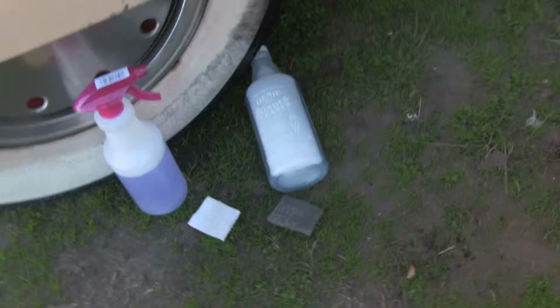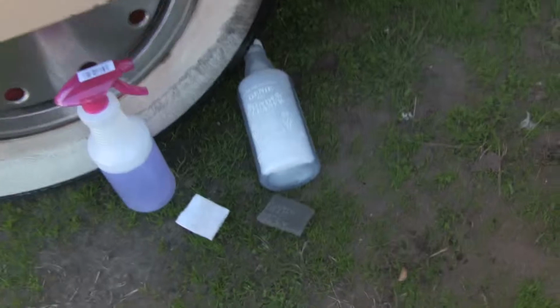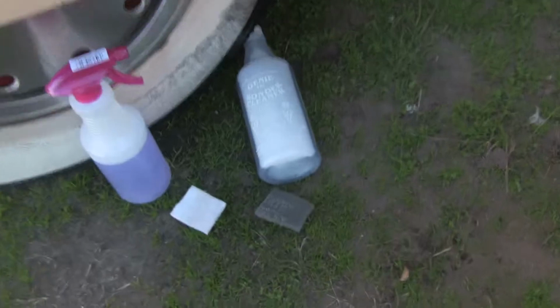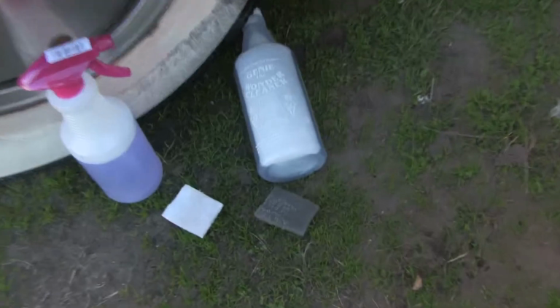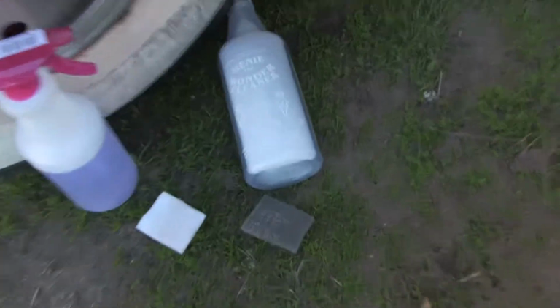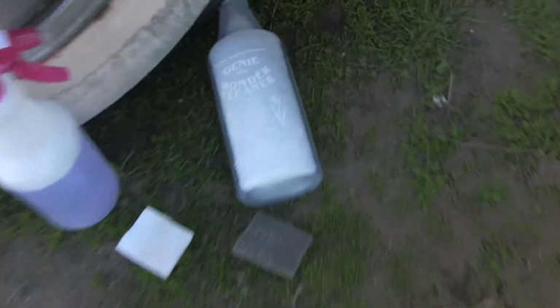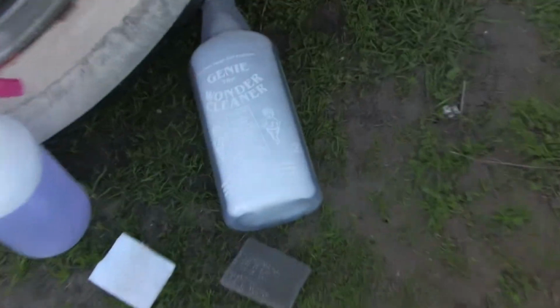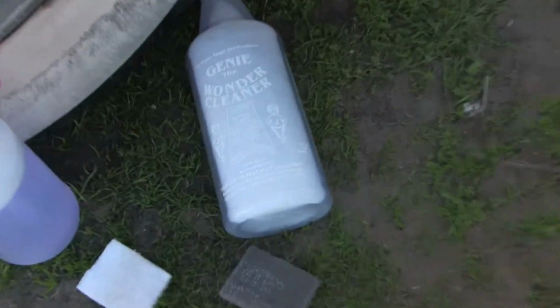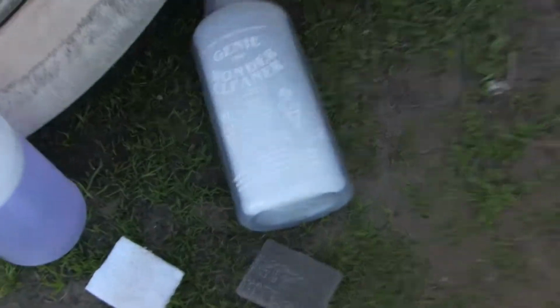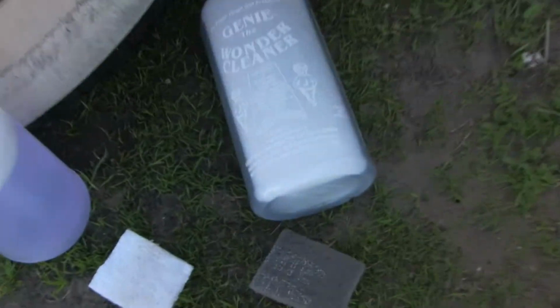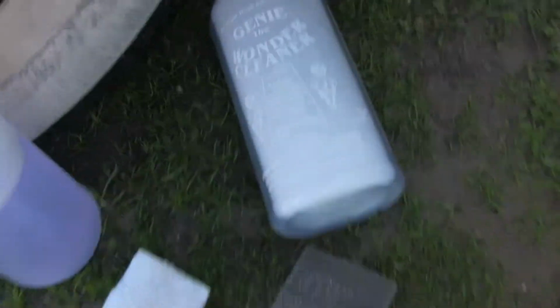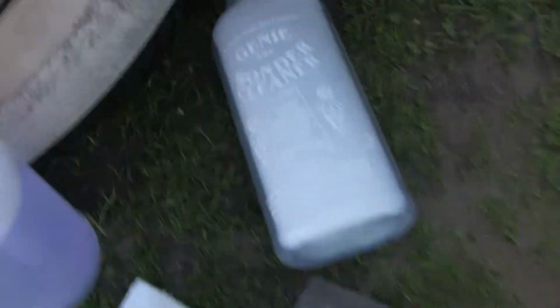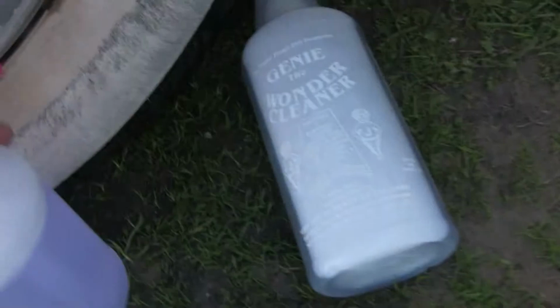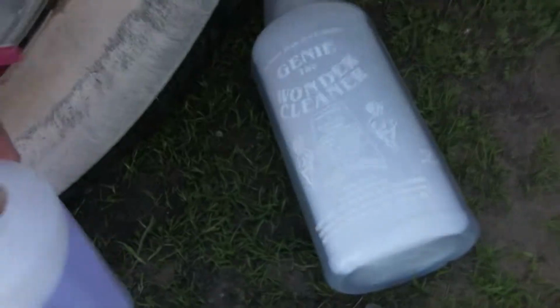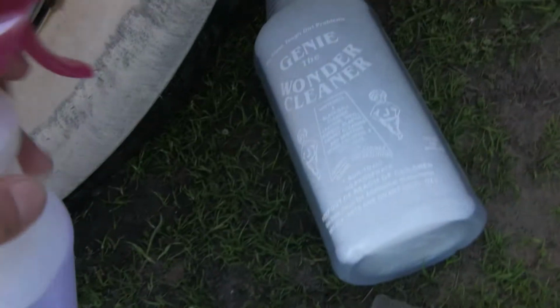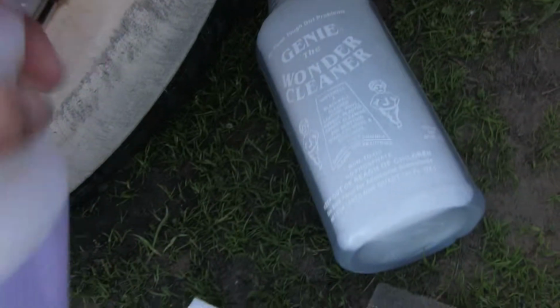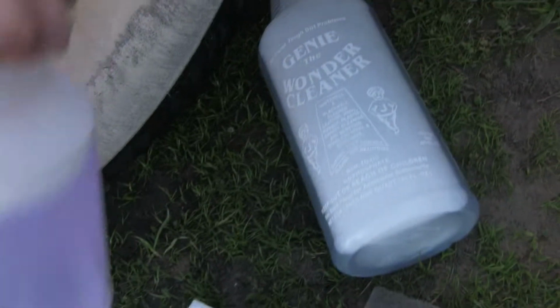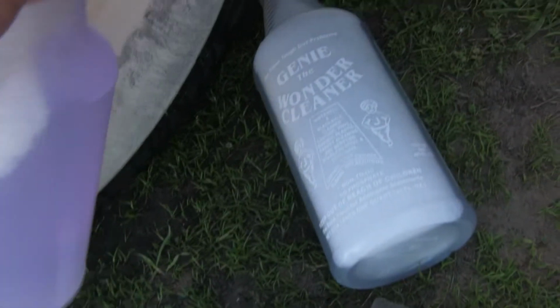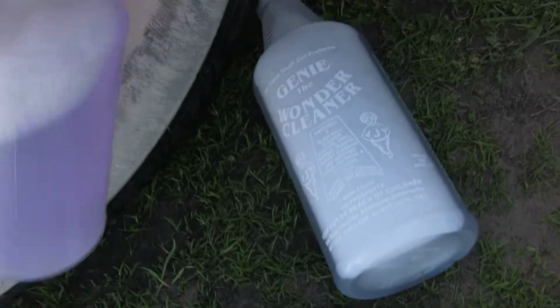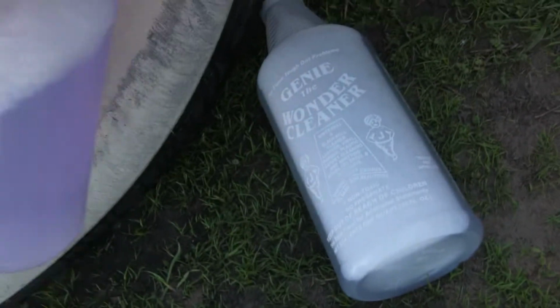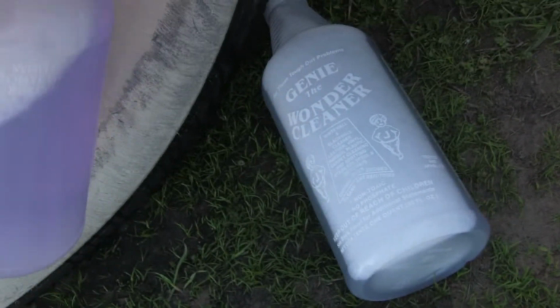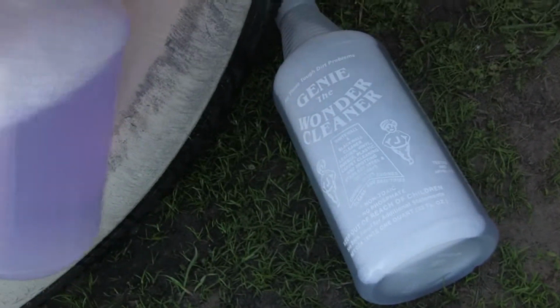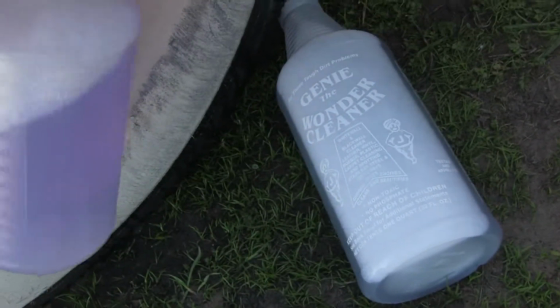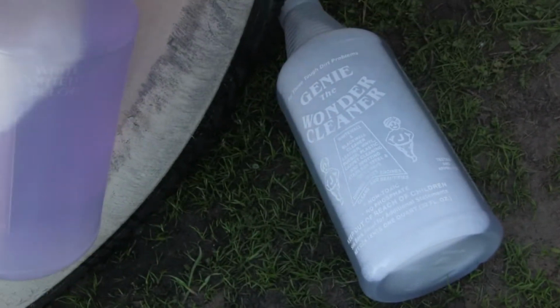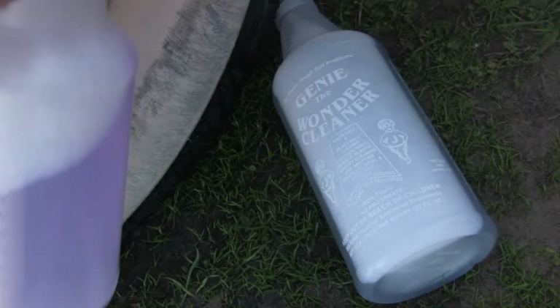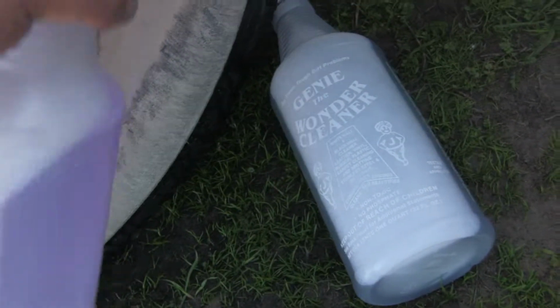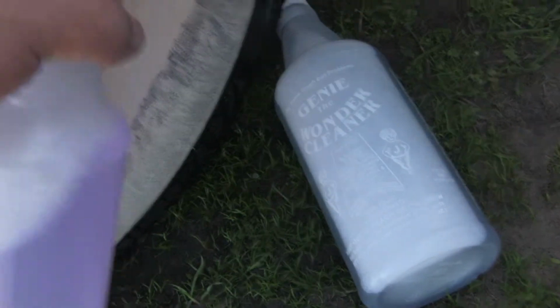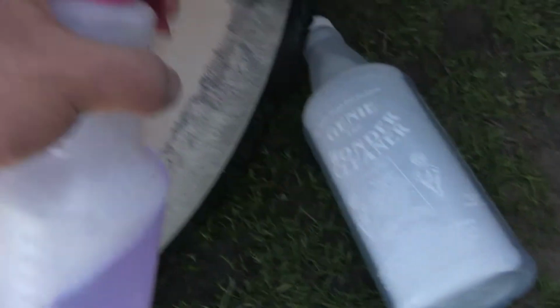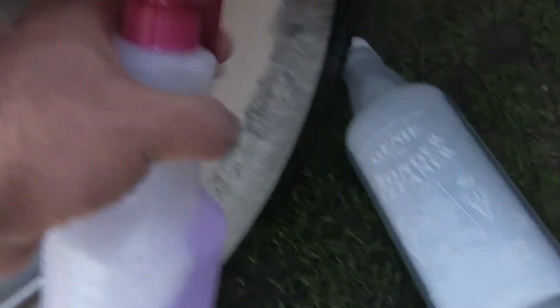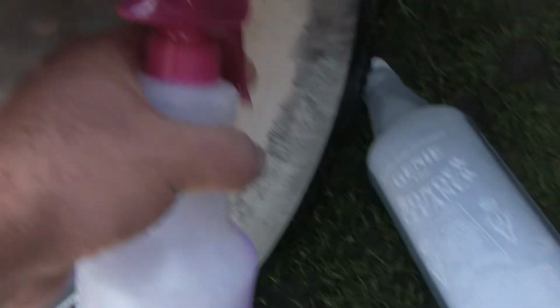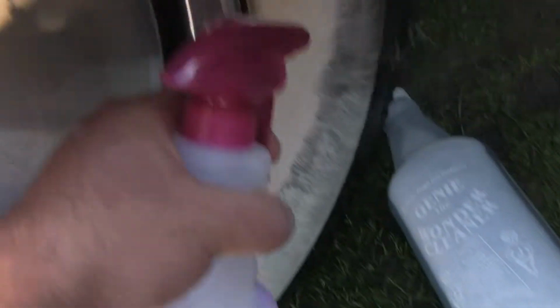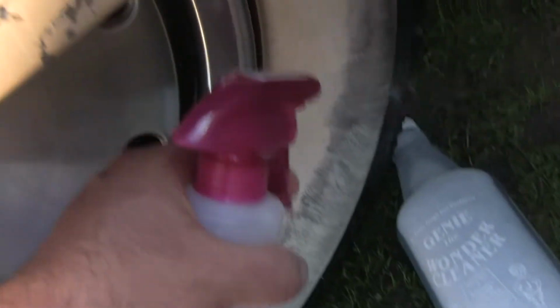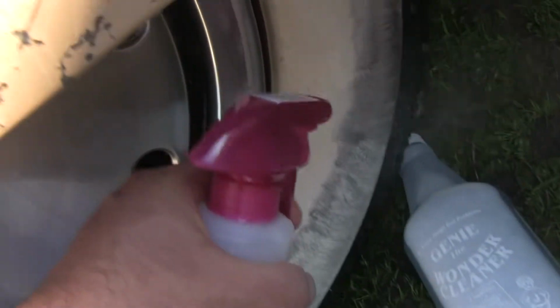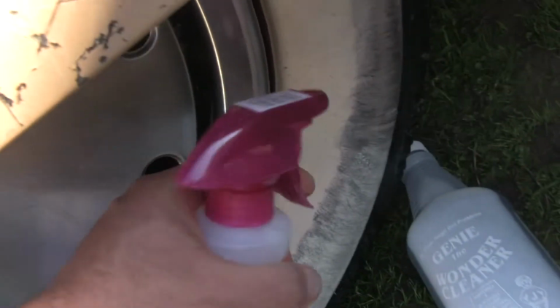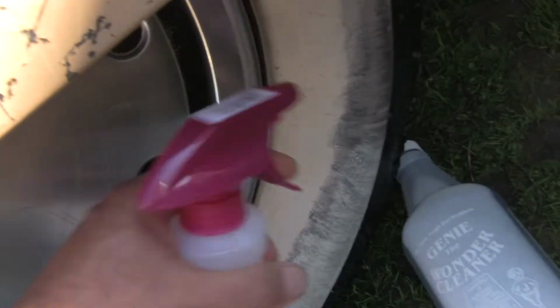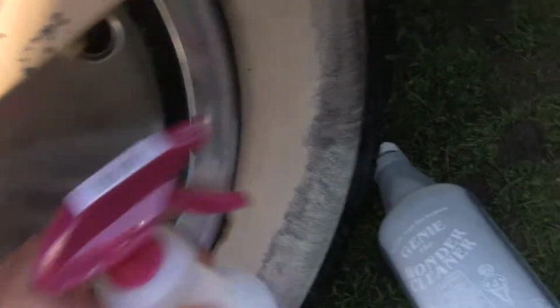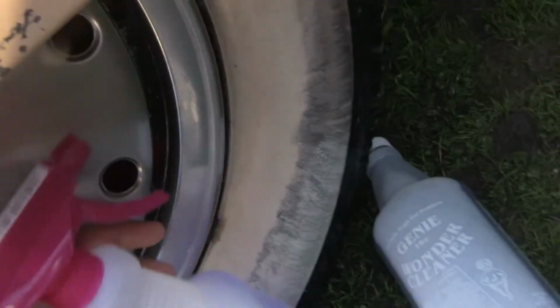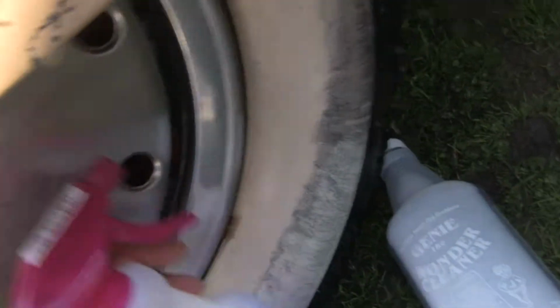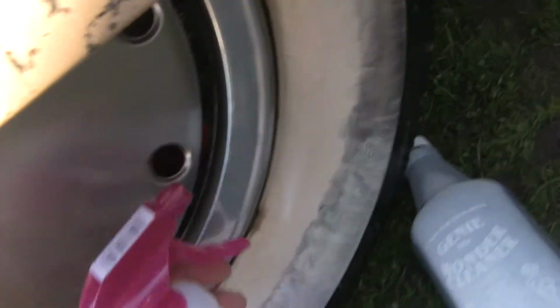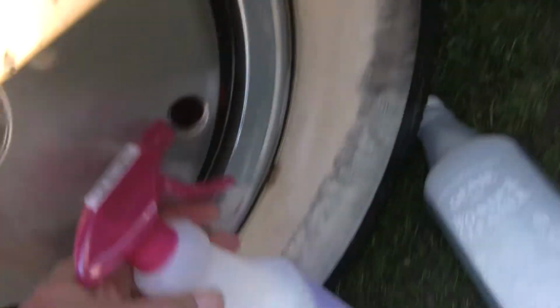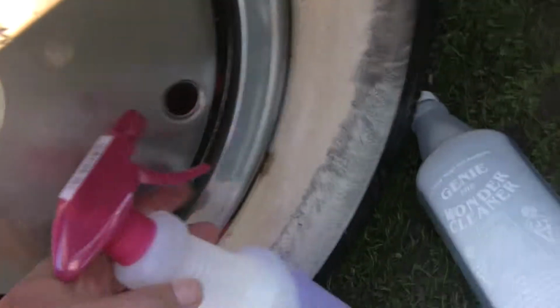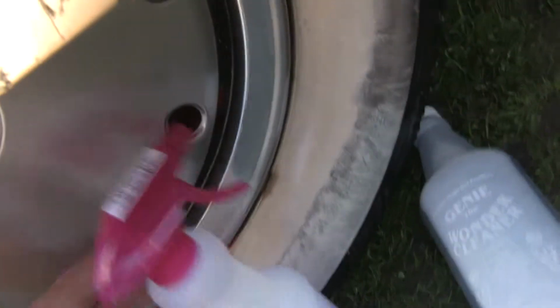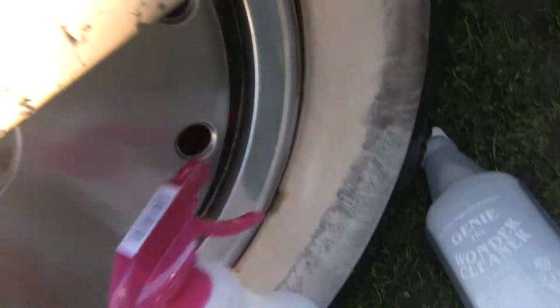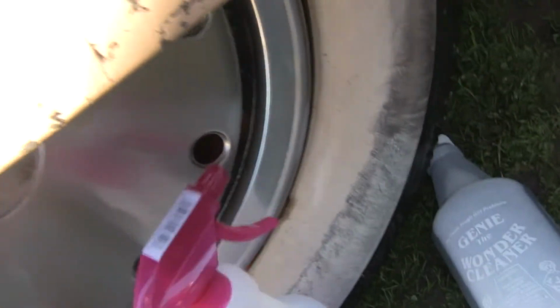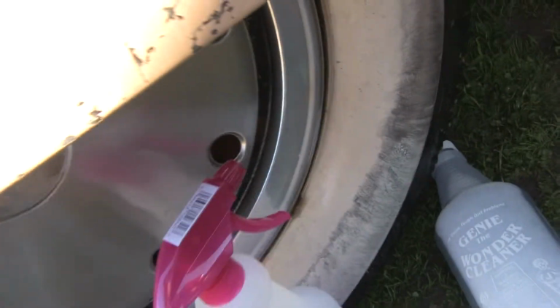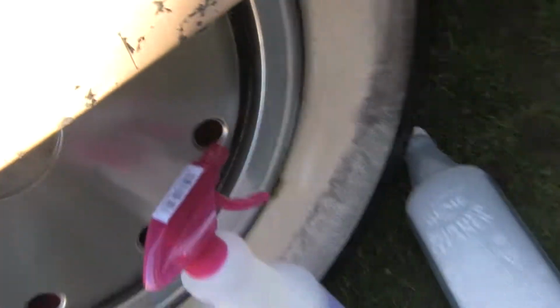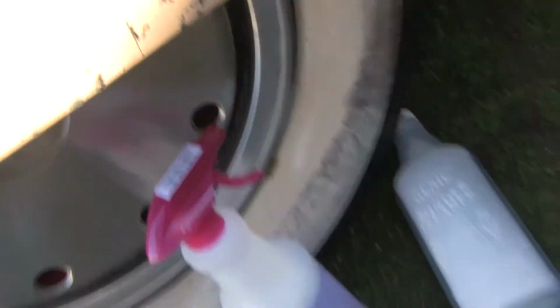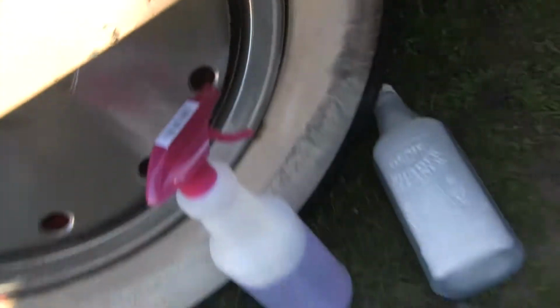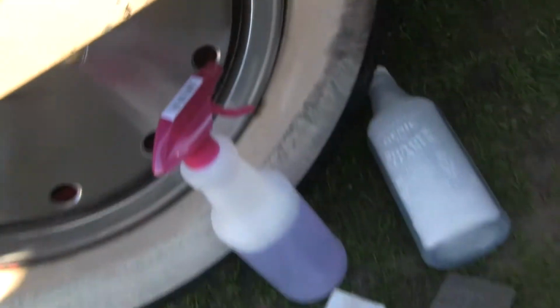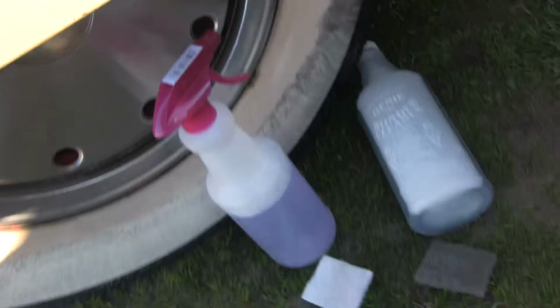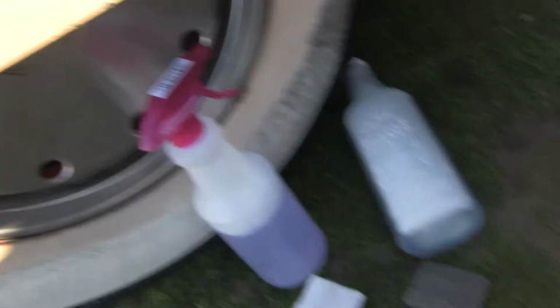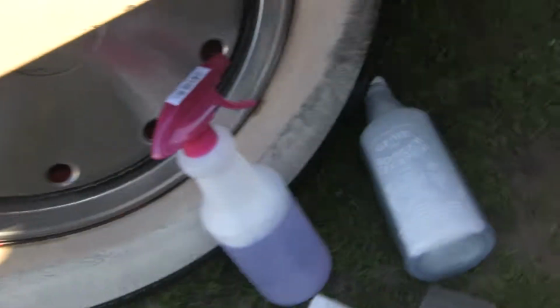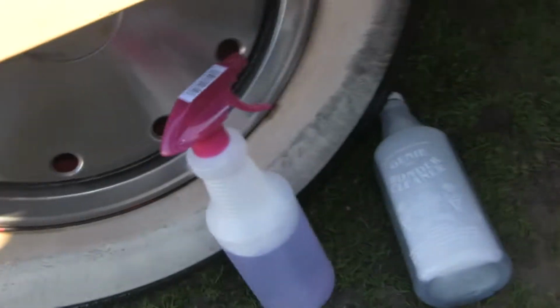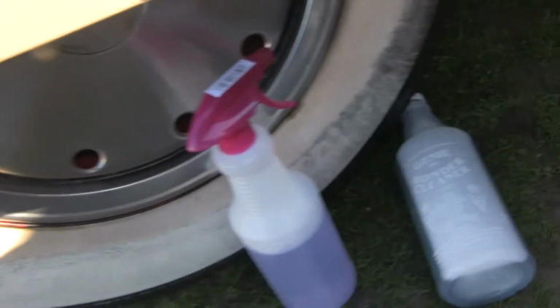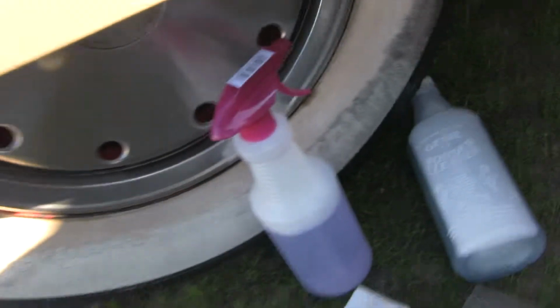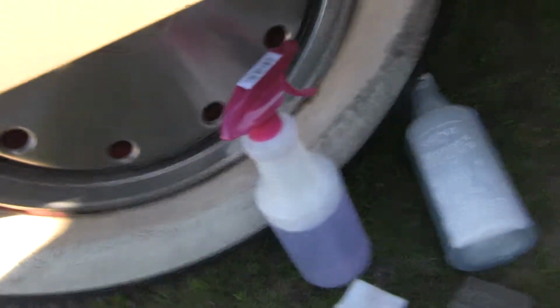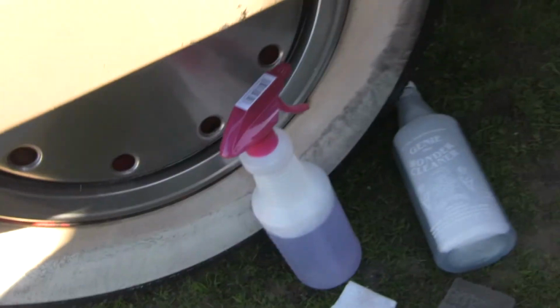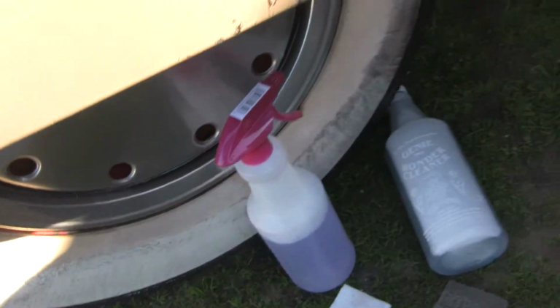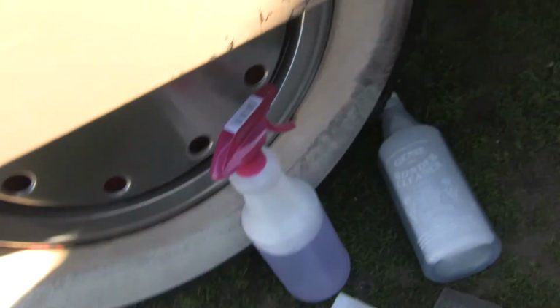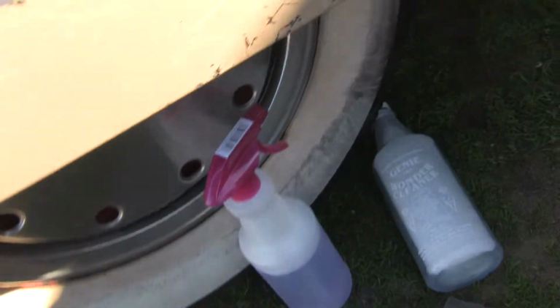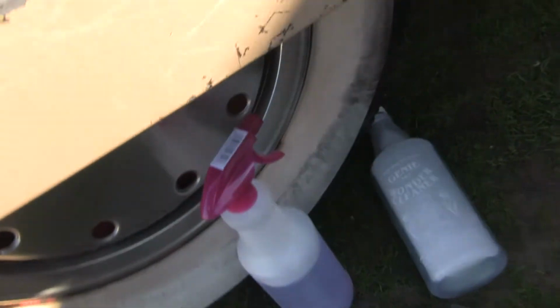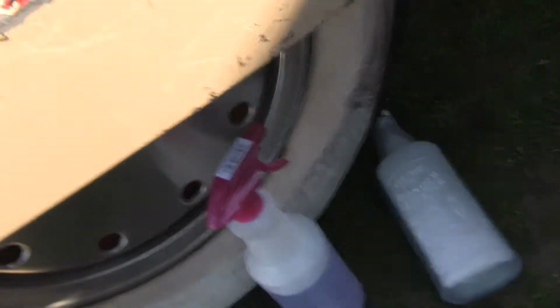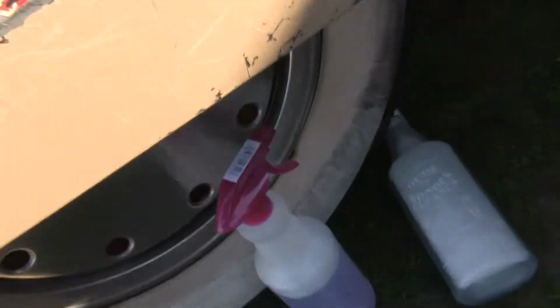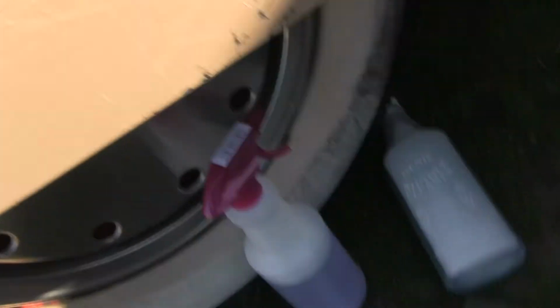Here we go again, doing another one of those amazing demonstrations. It's amazing, but it's for real — the white wall tire cleaner.